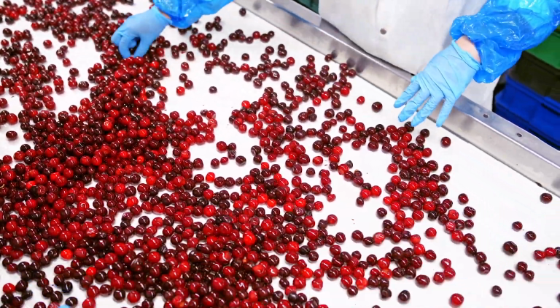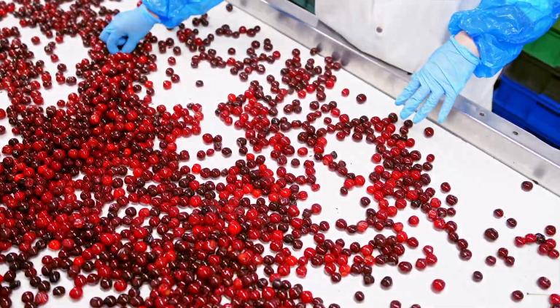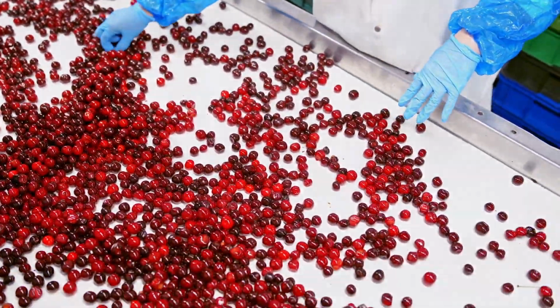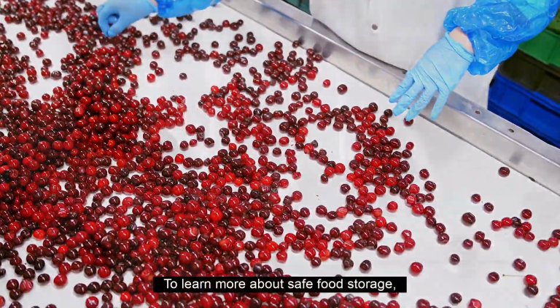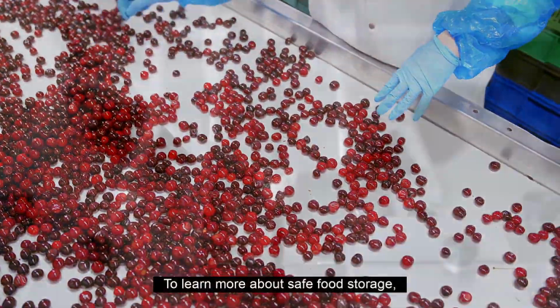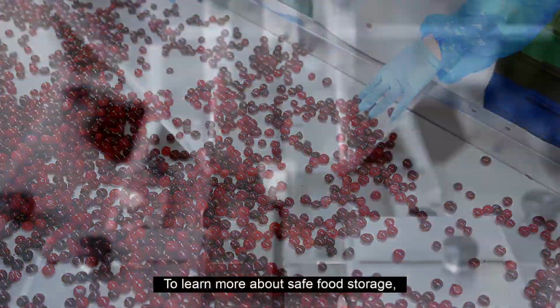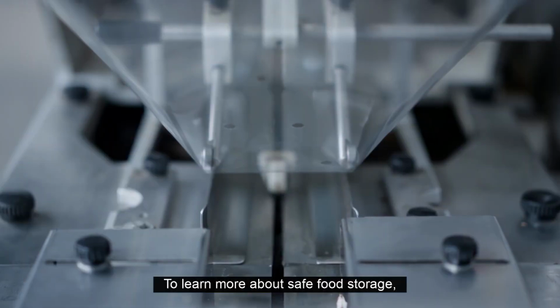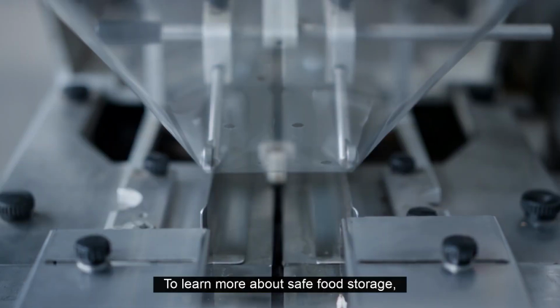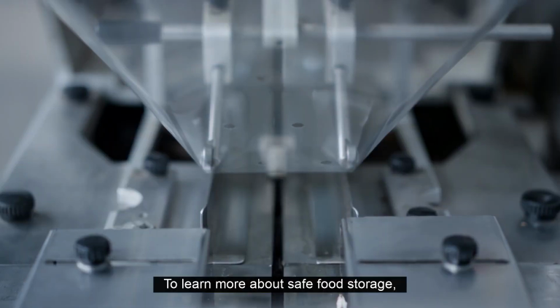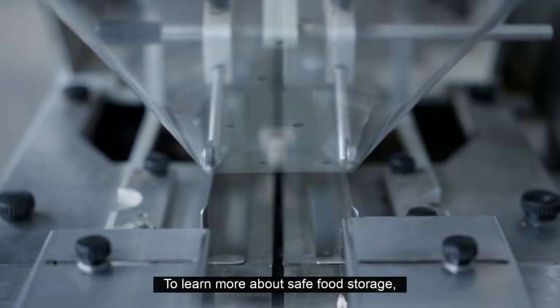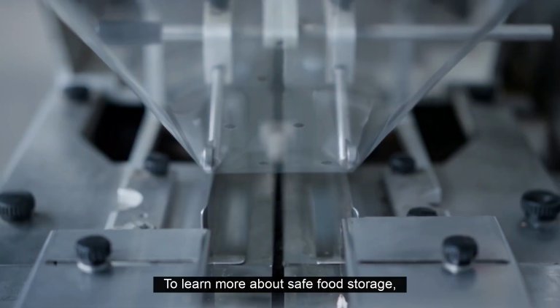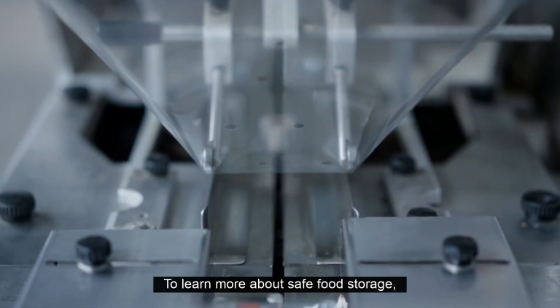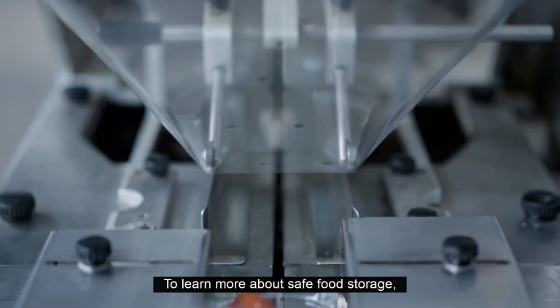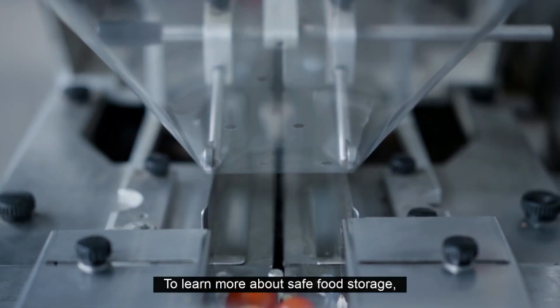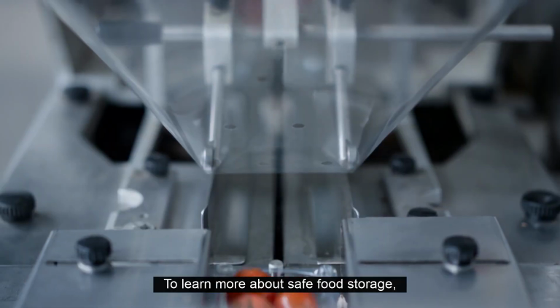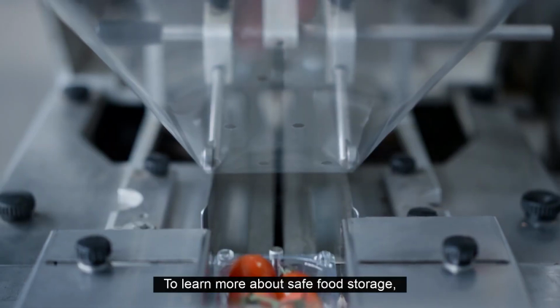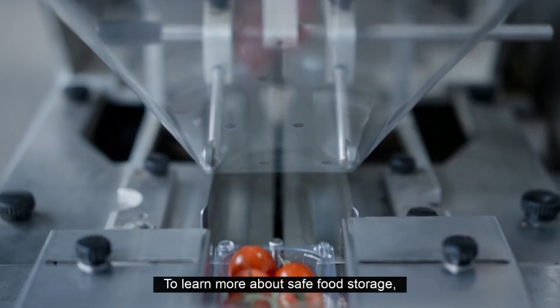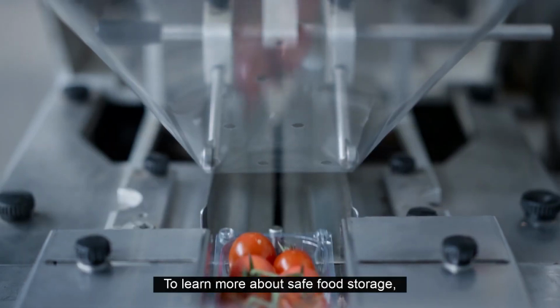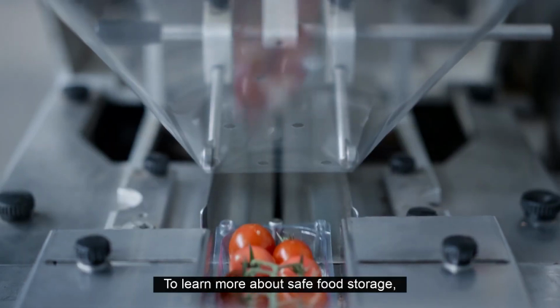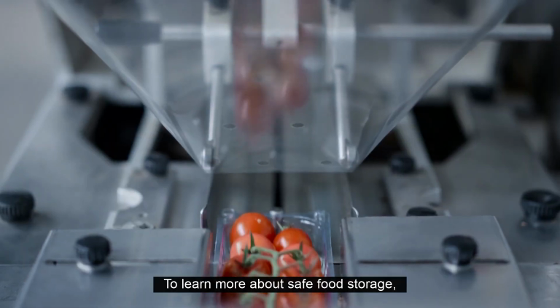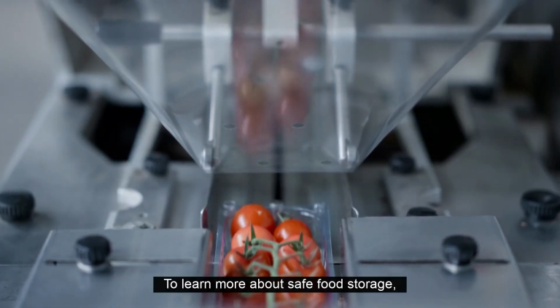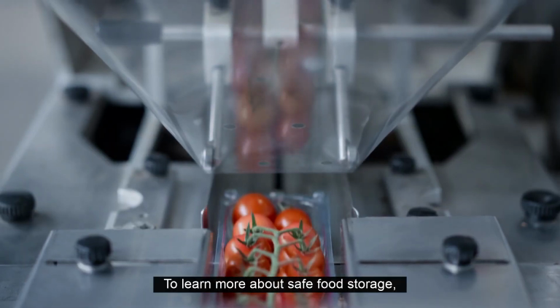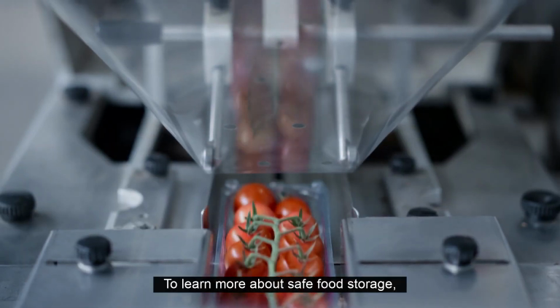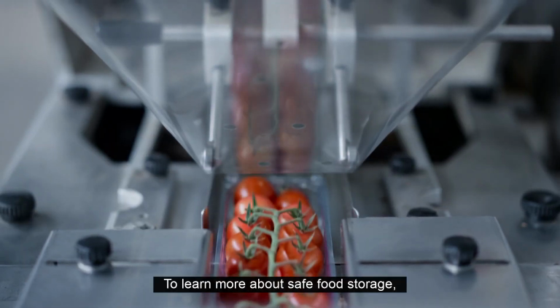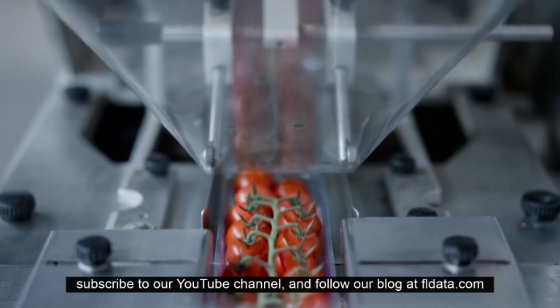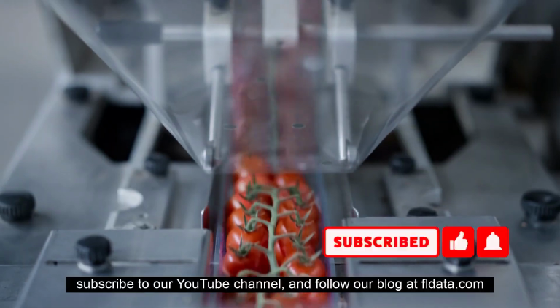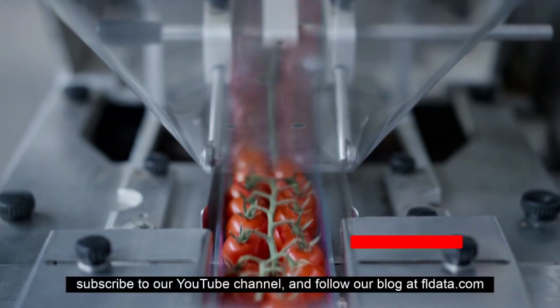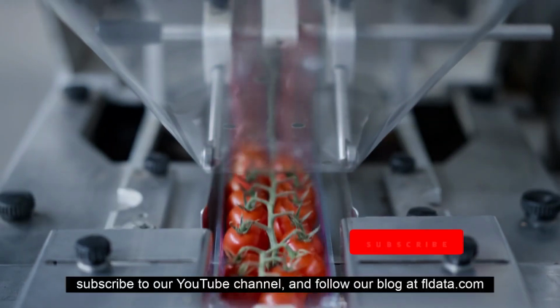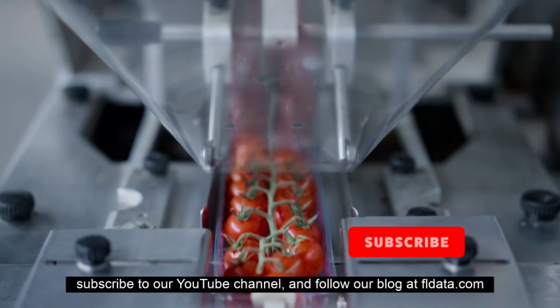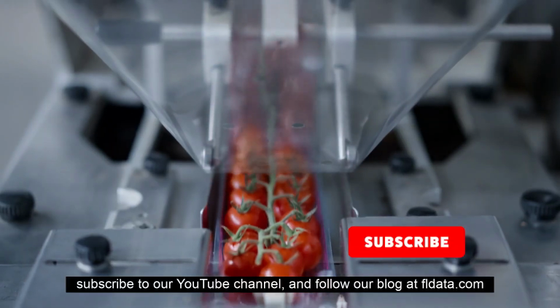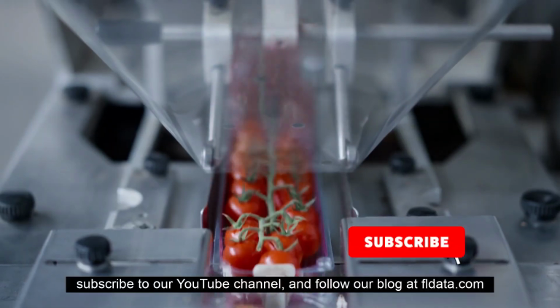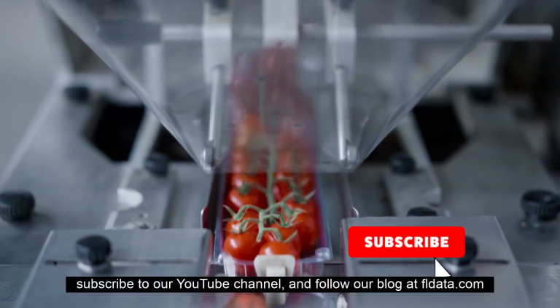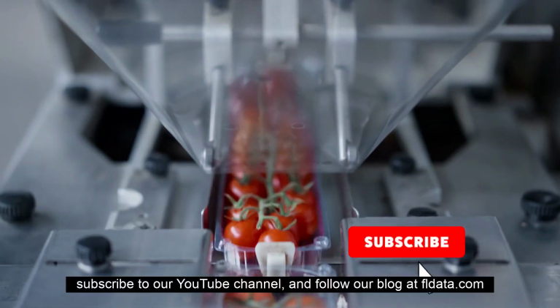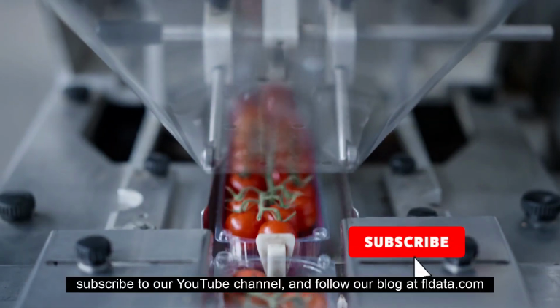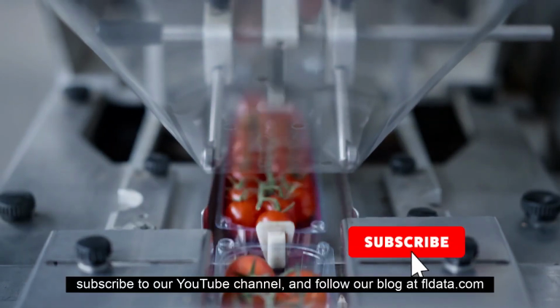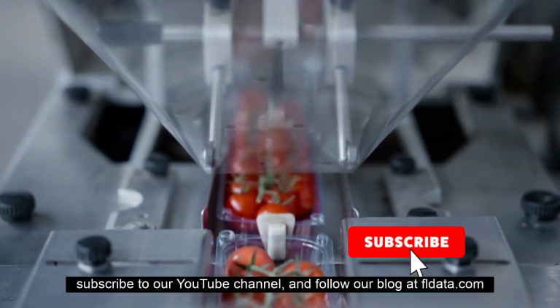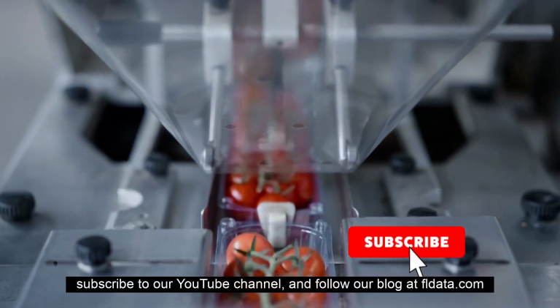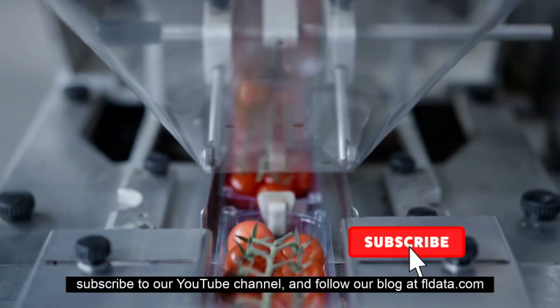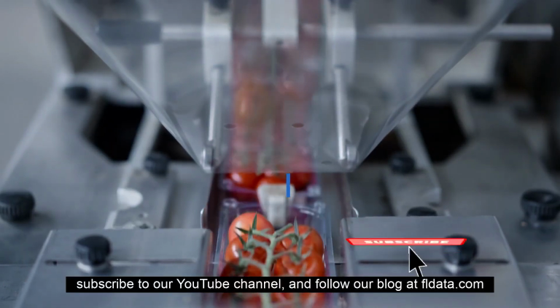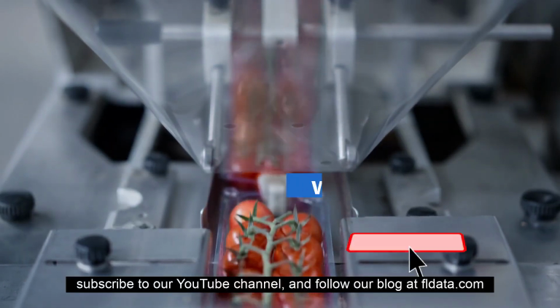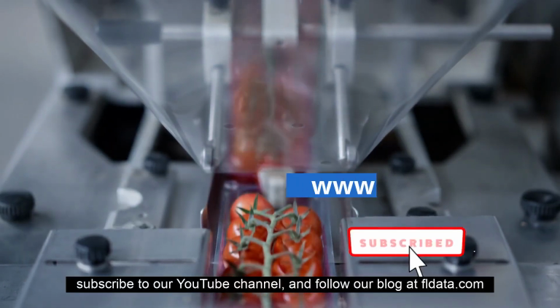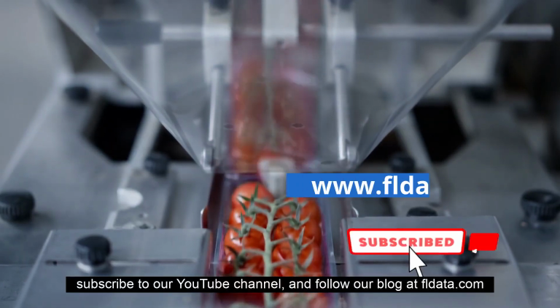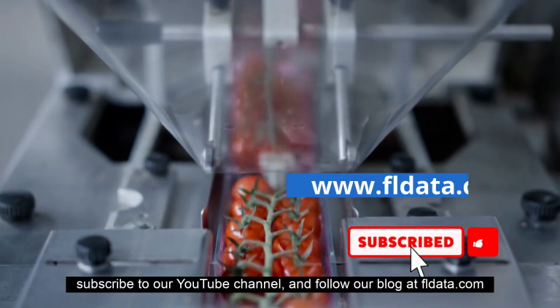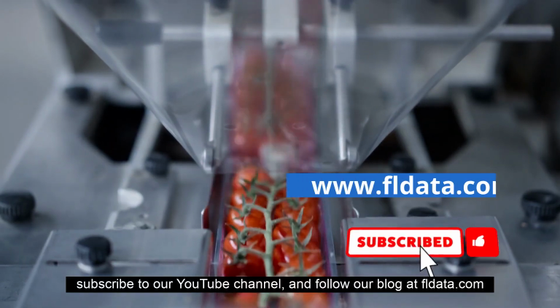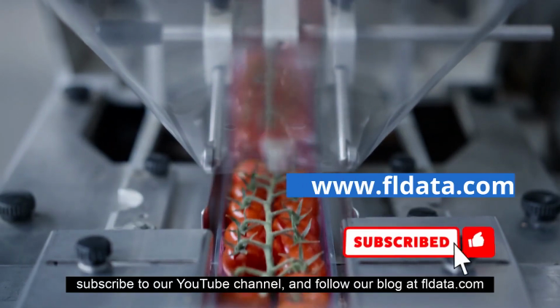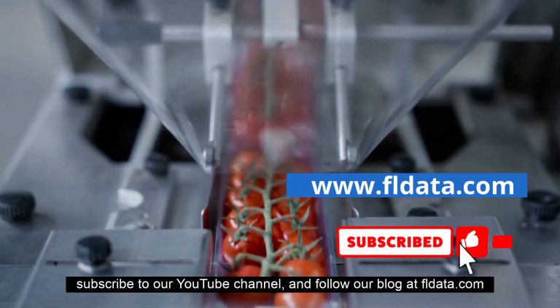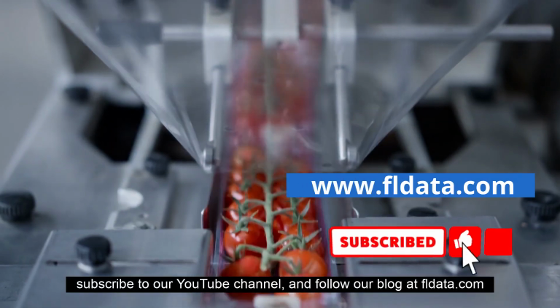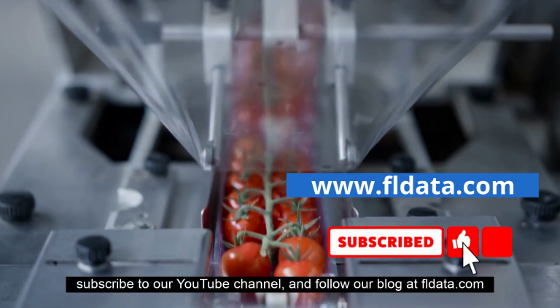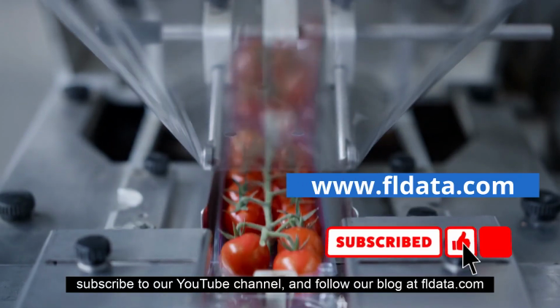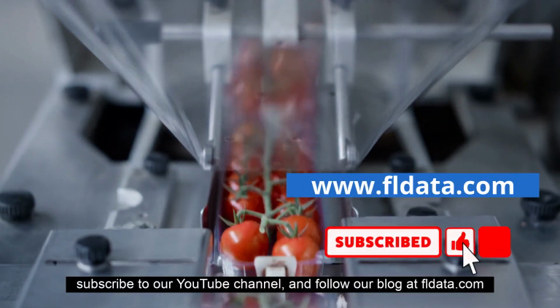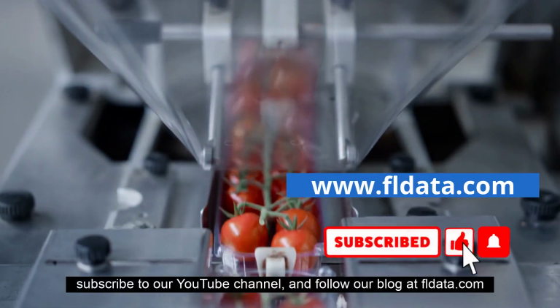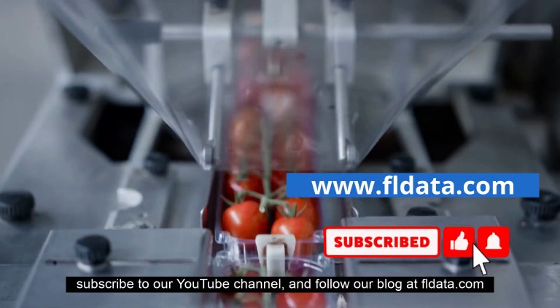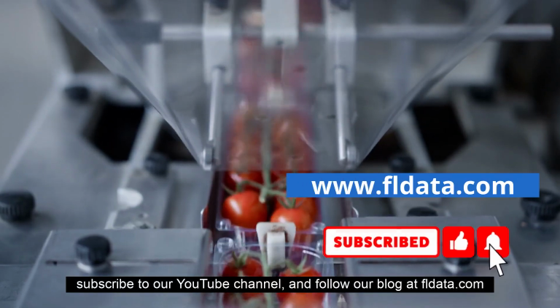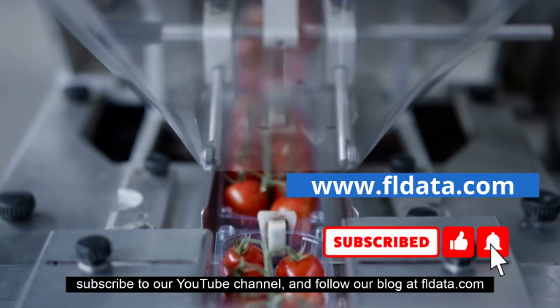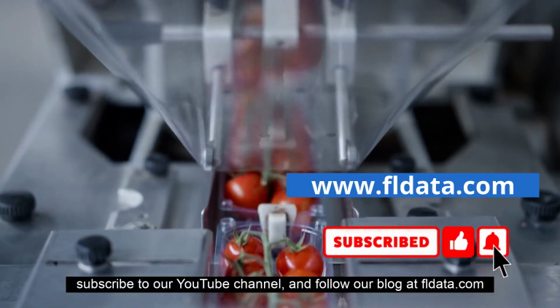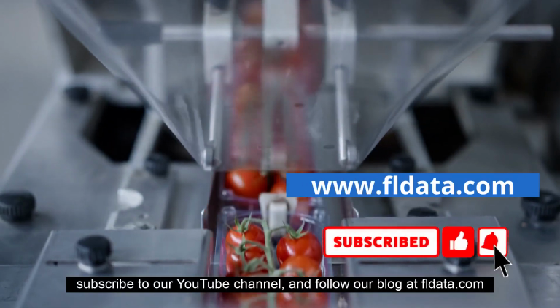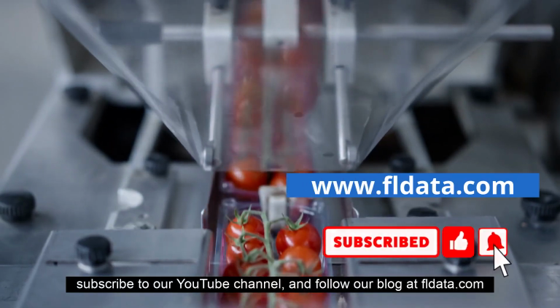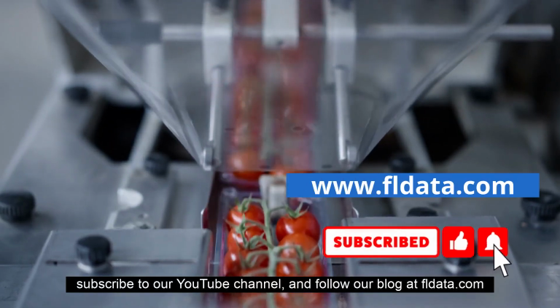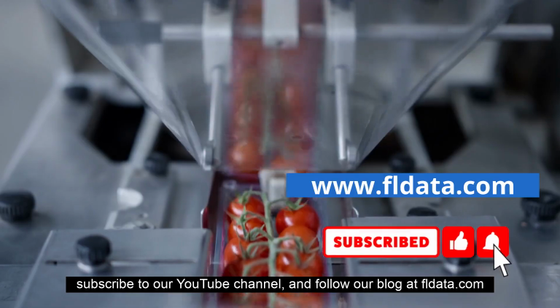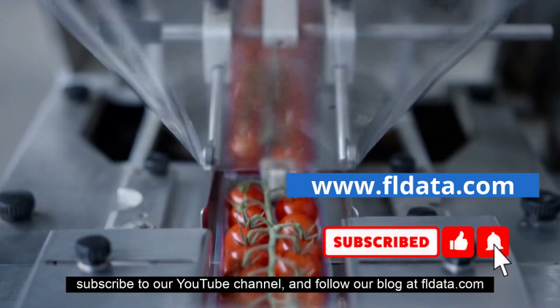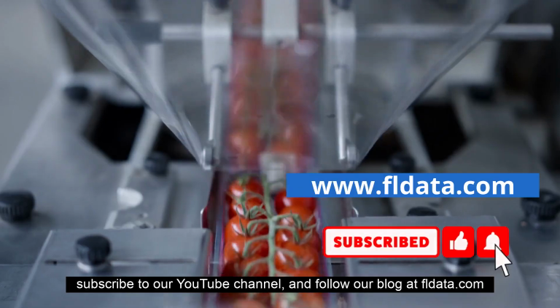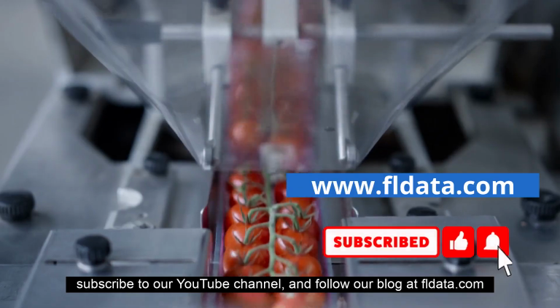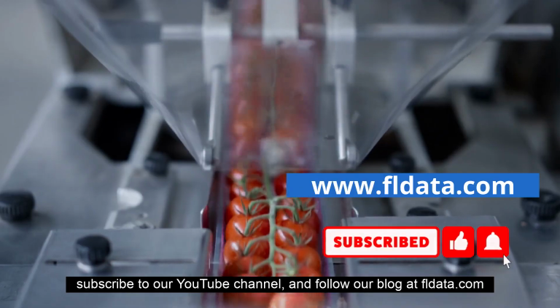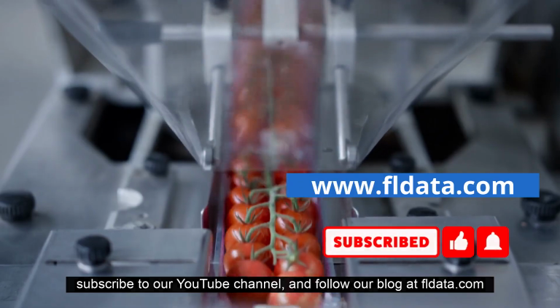To learn more about safe food storage, subscribe to our YouTube channel and follow our blog at fldata.com.